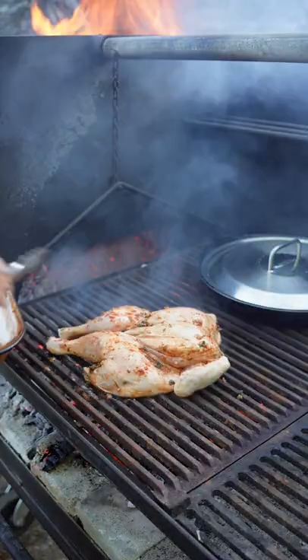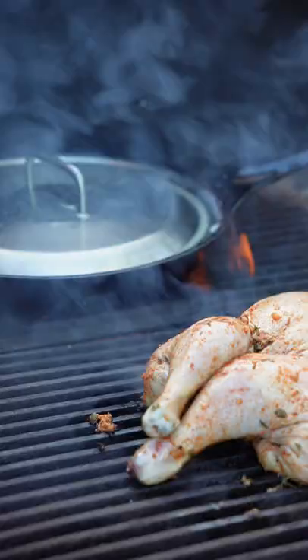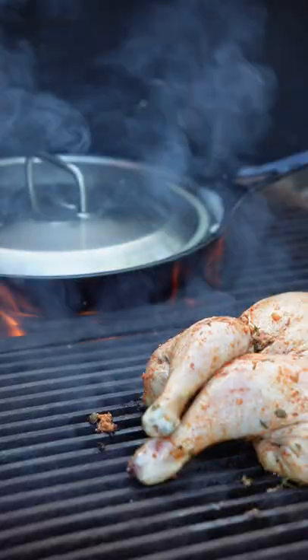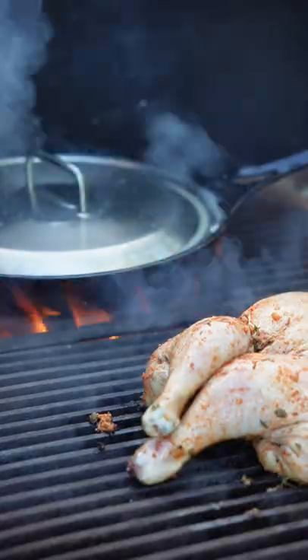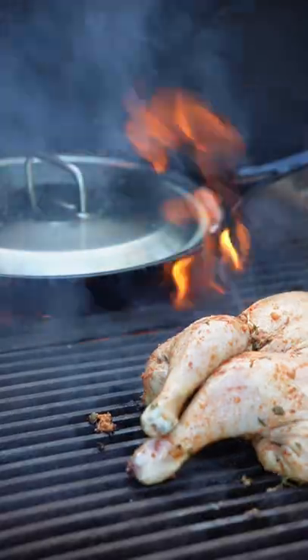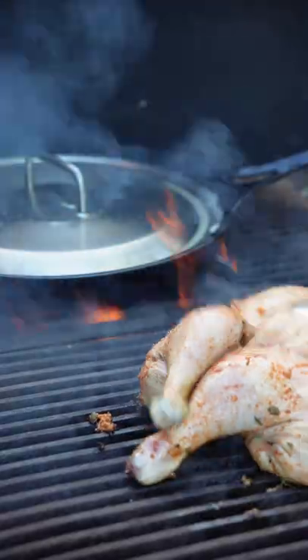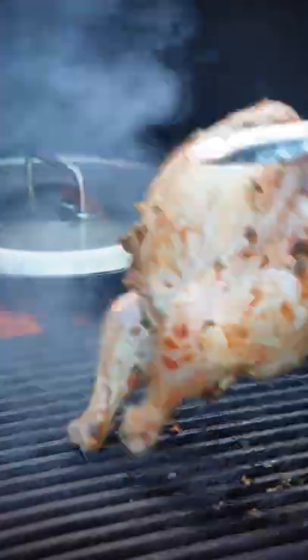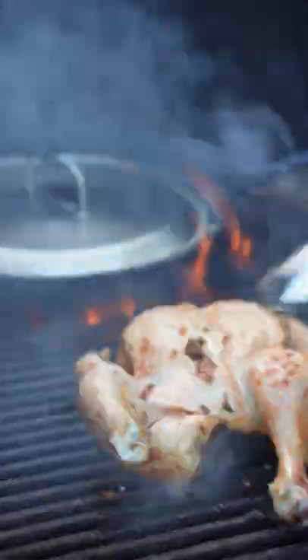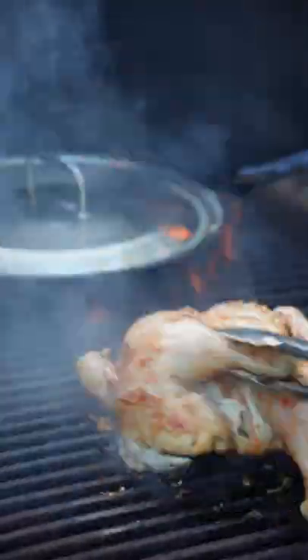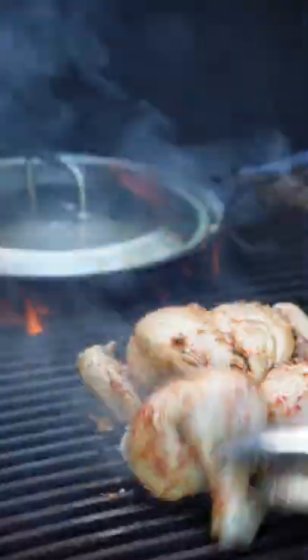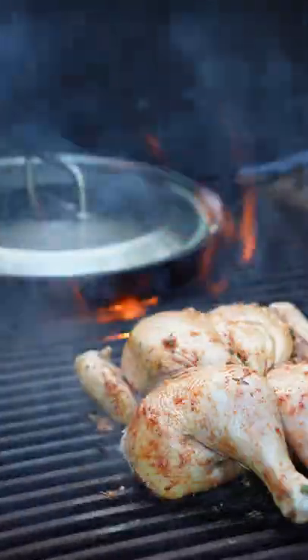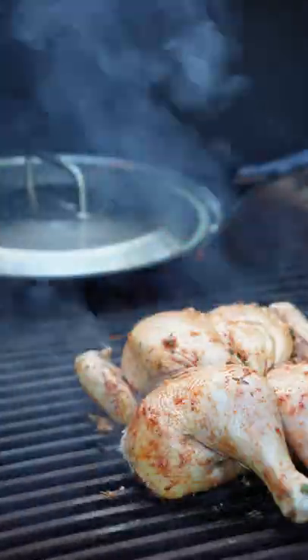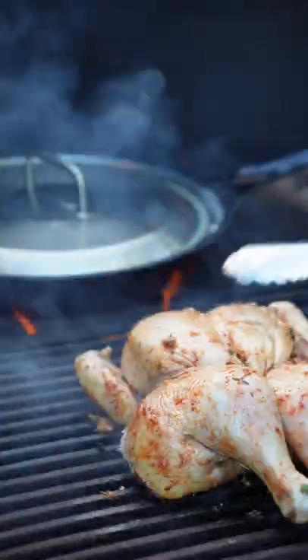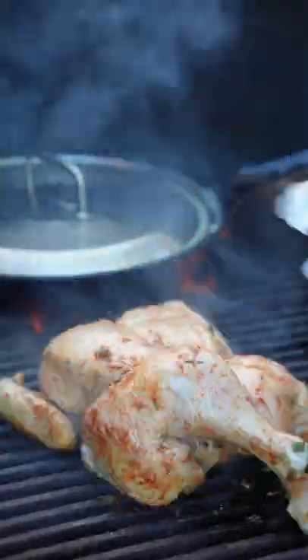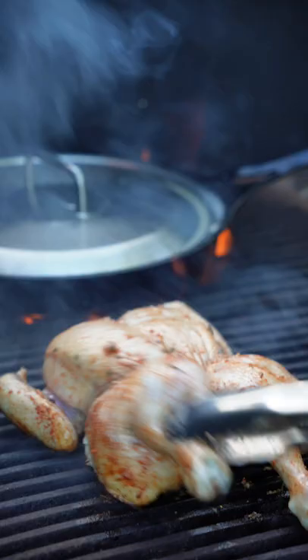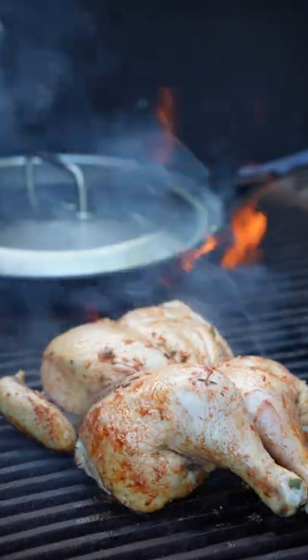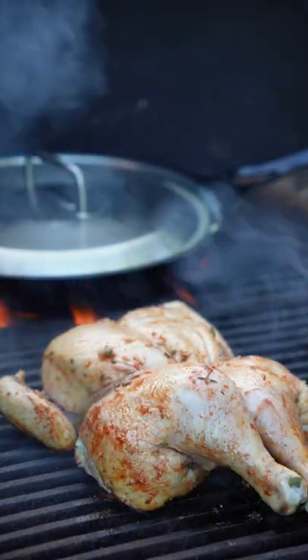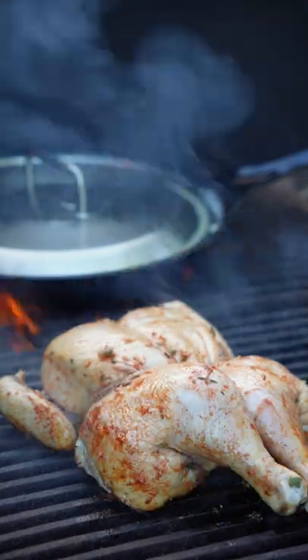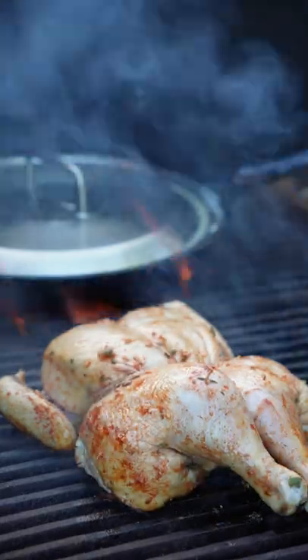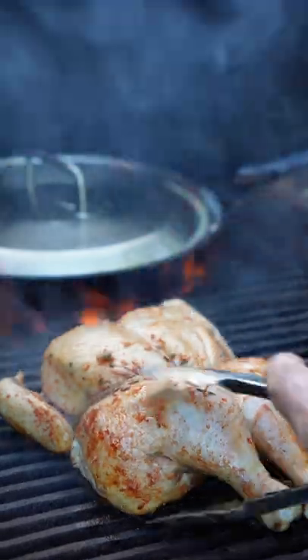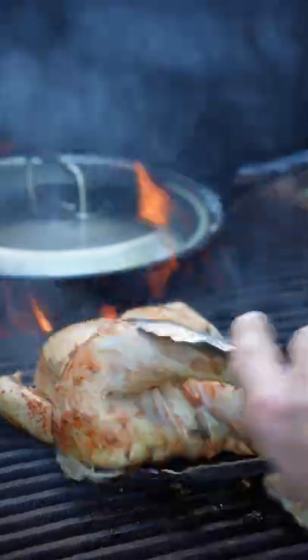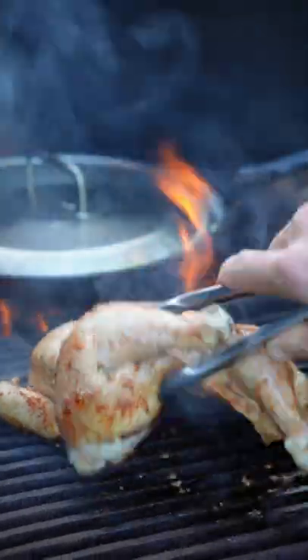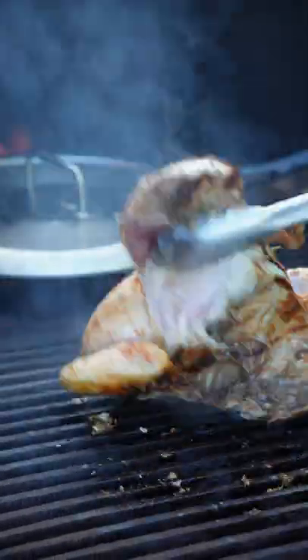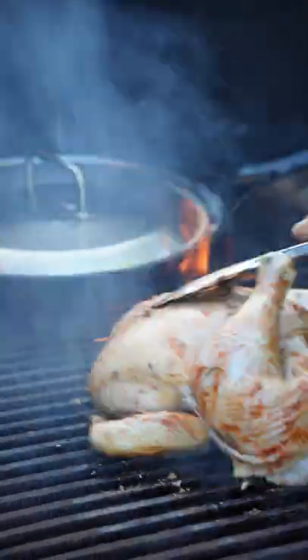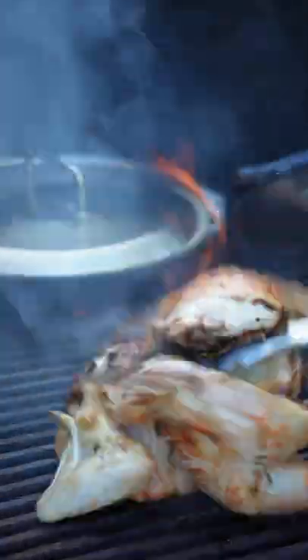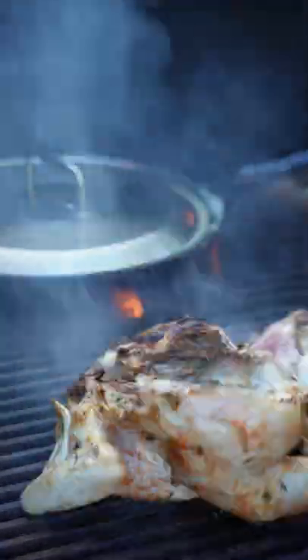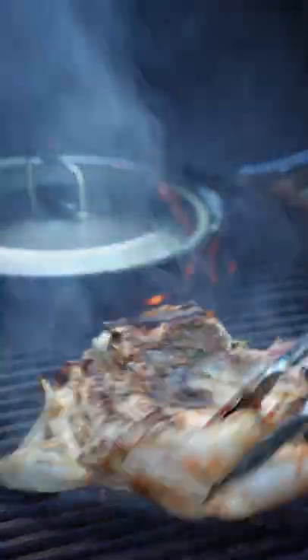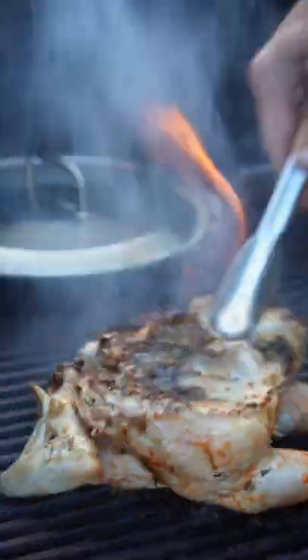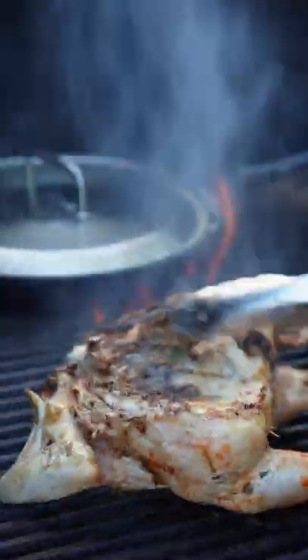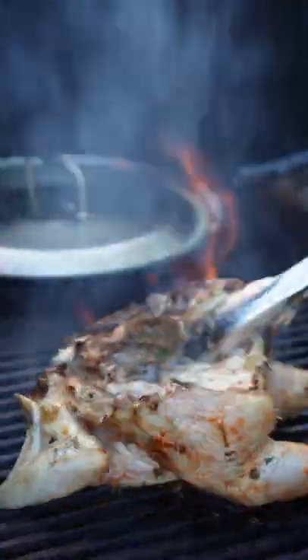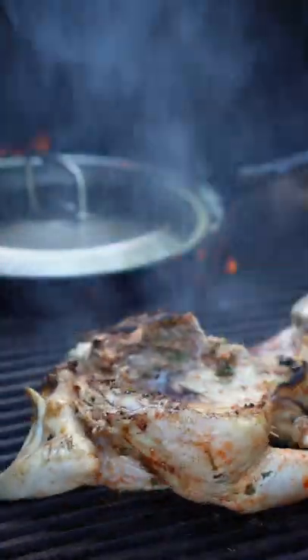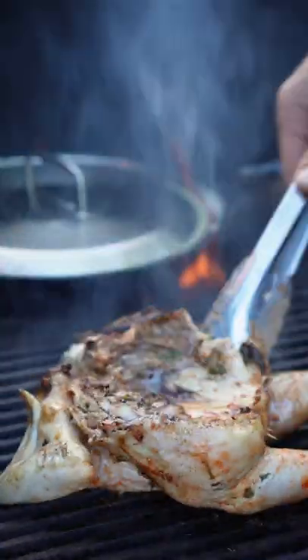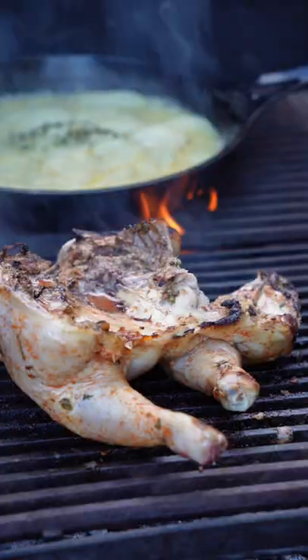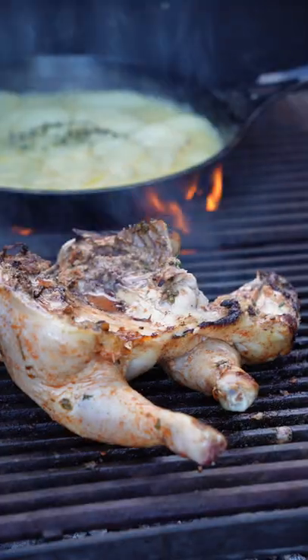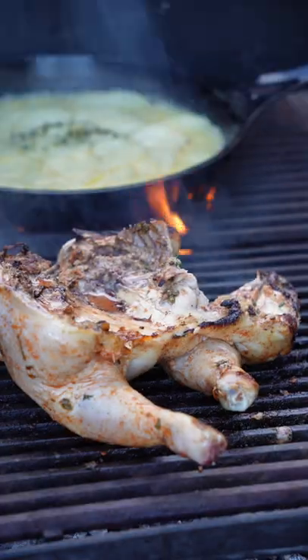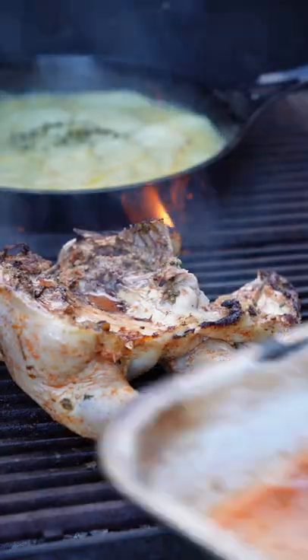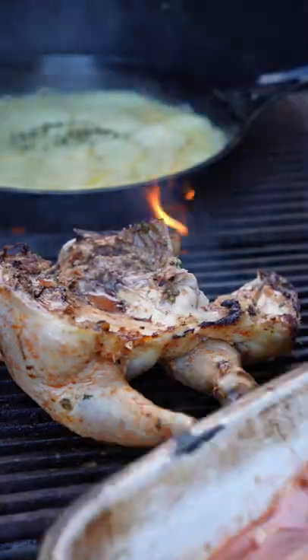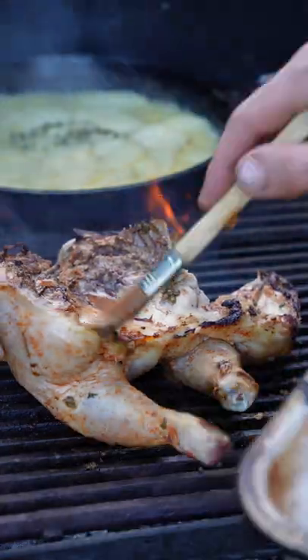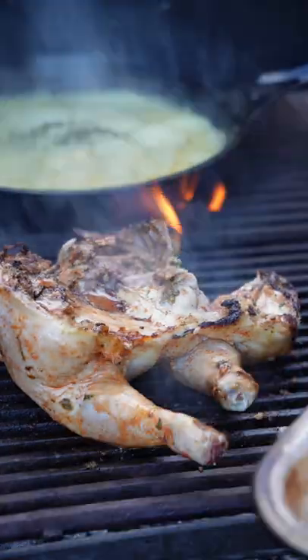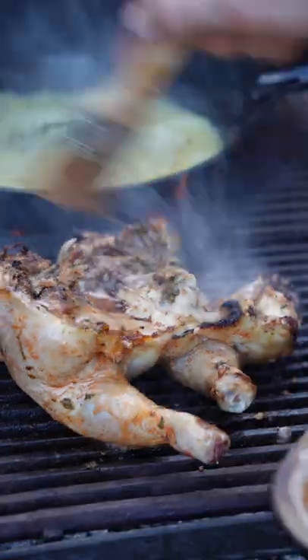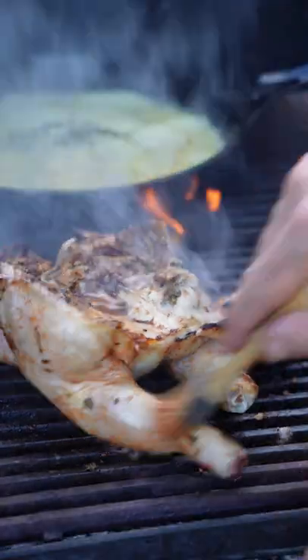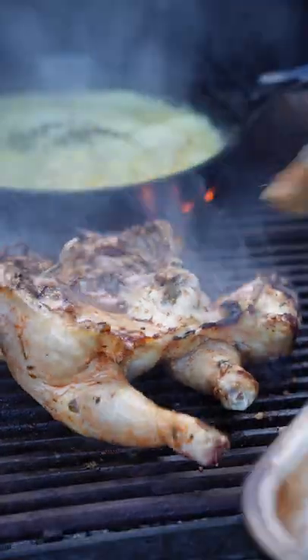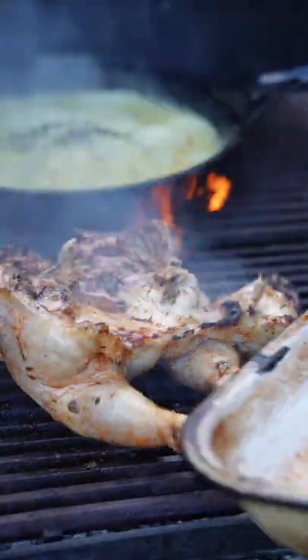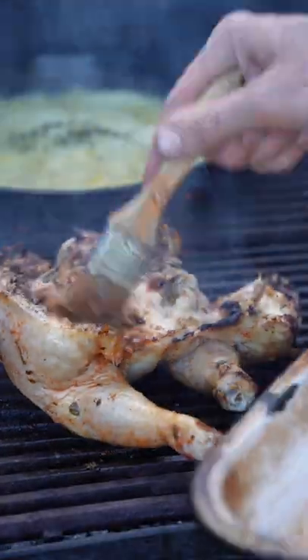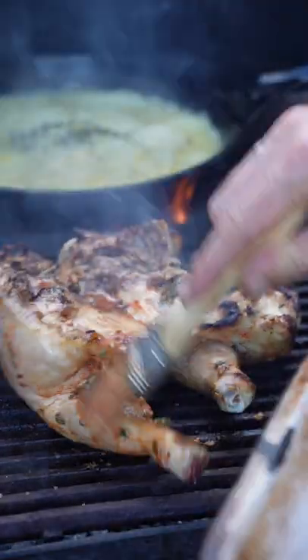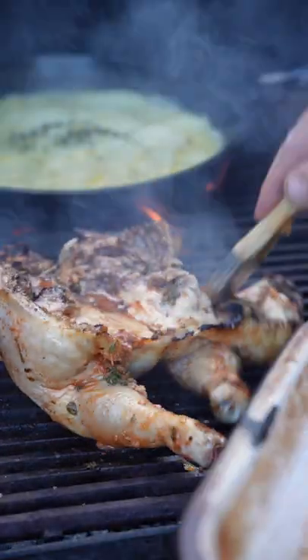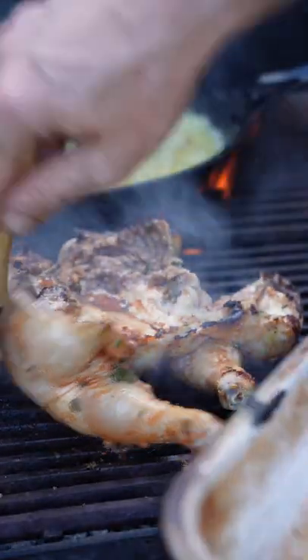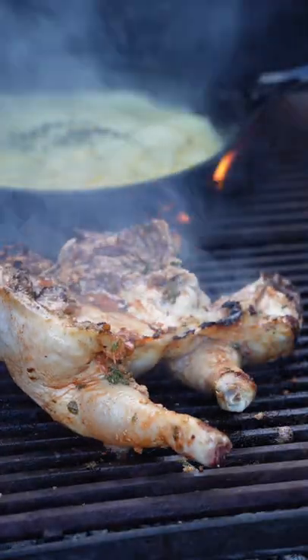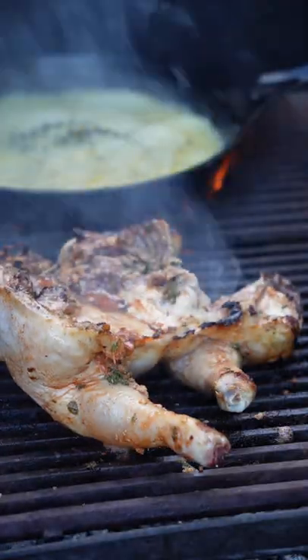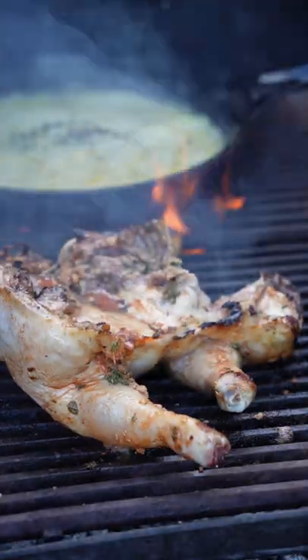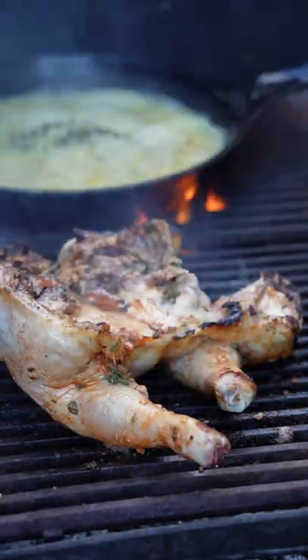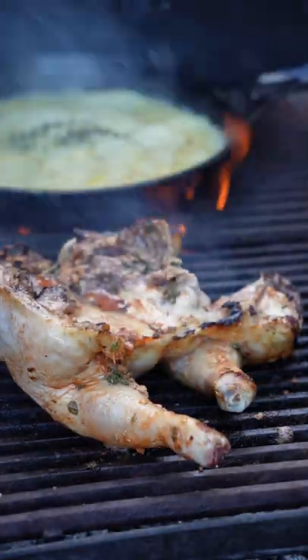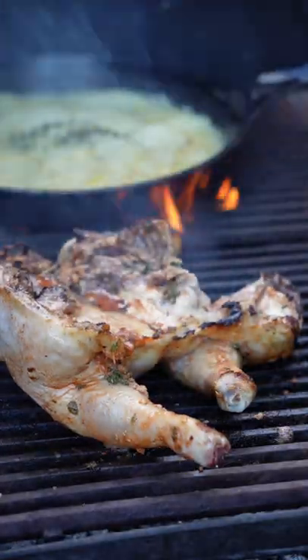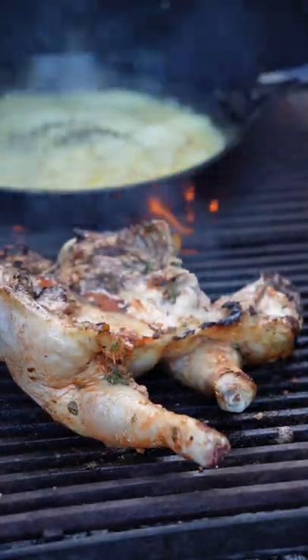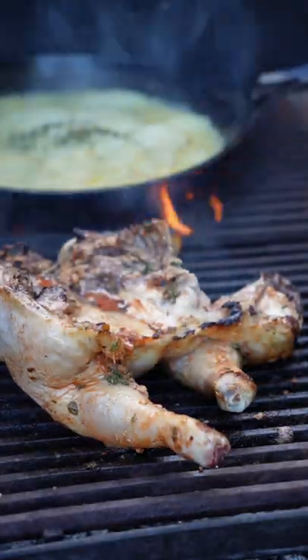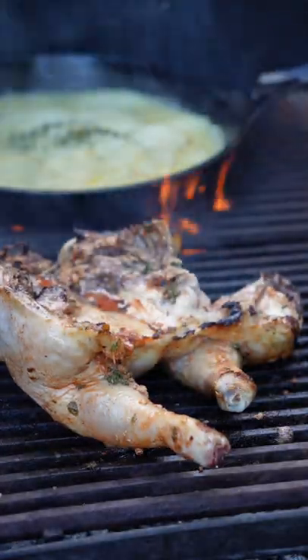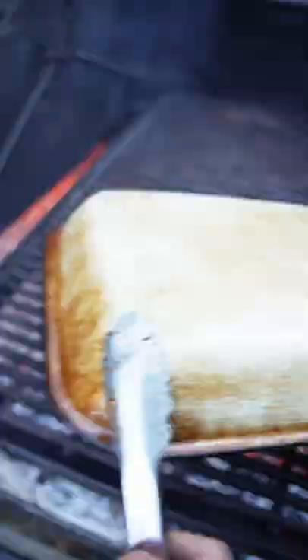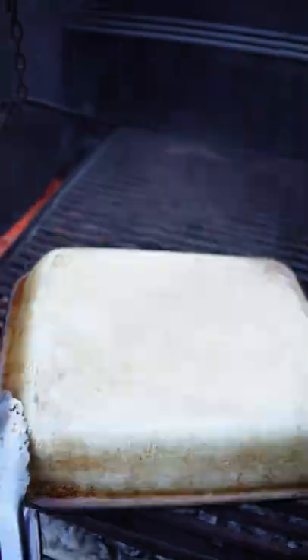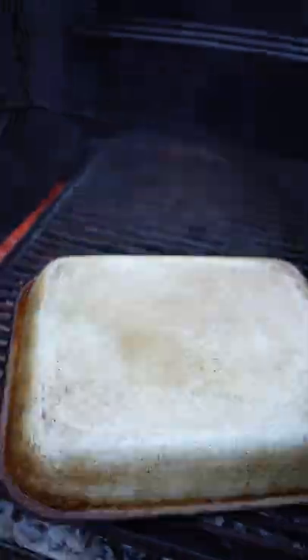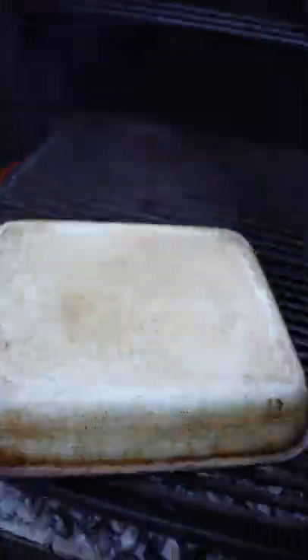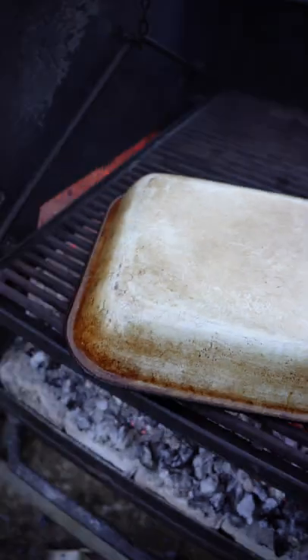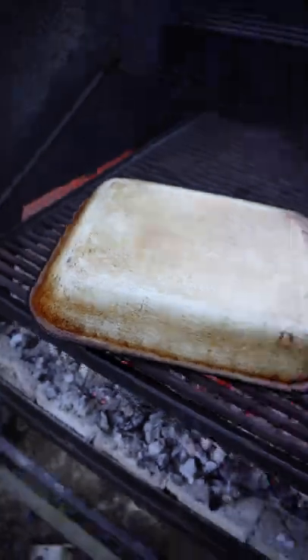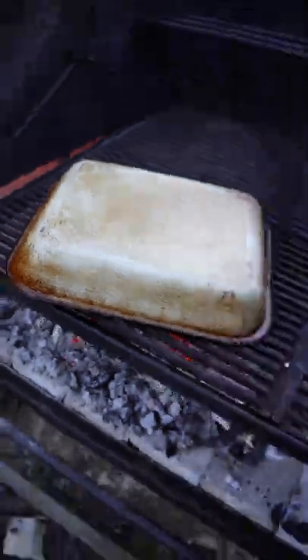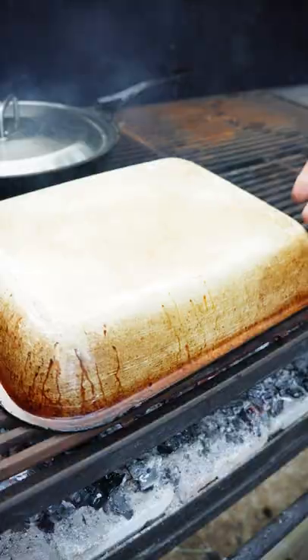All right, now time to cook our chicken. It's gonna take from 25 to 35 minutes. You can do it in the oven too if it's easier. Keep the heat in check and make sure you don't burn the skin.